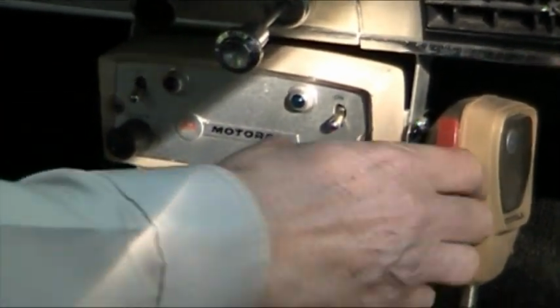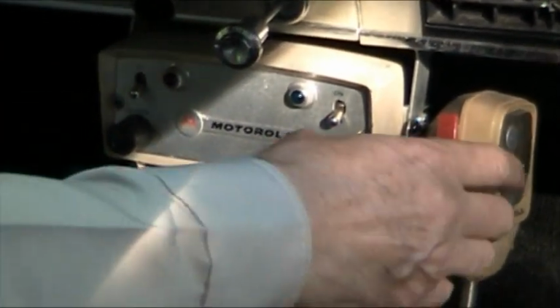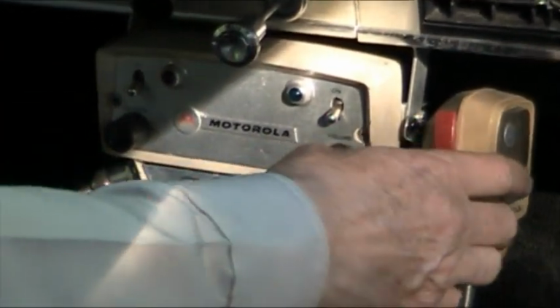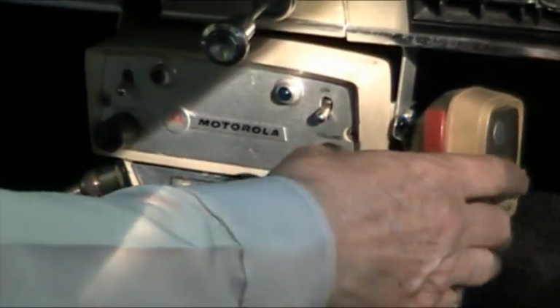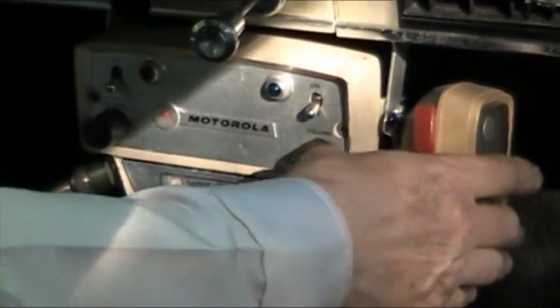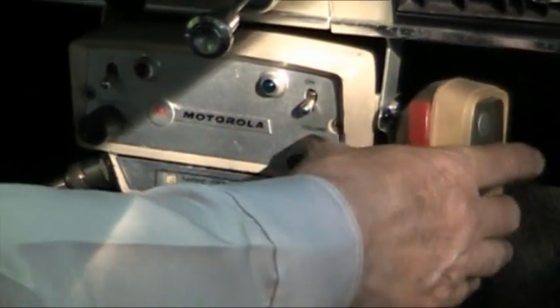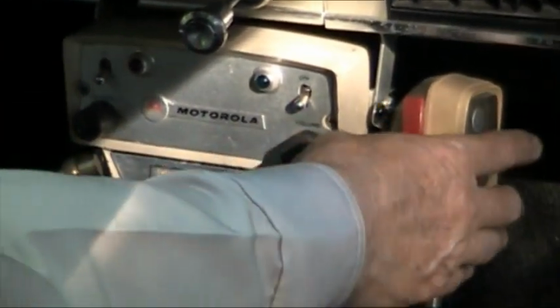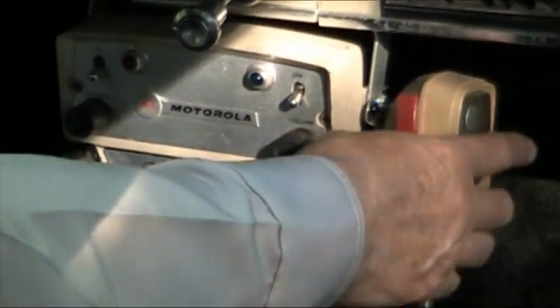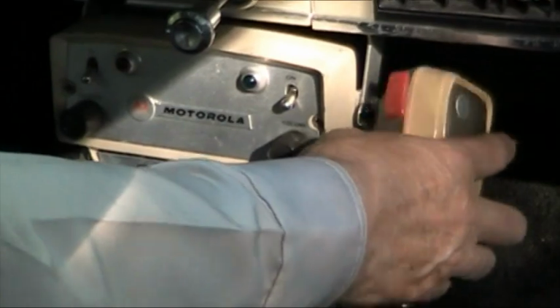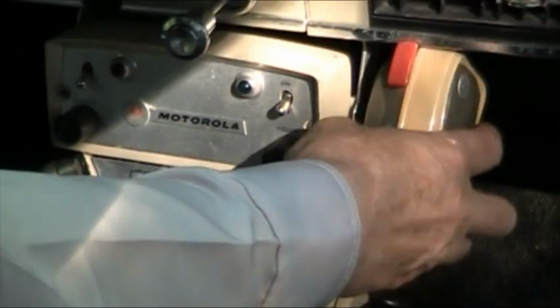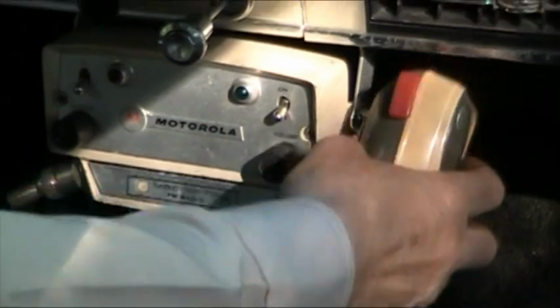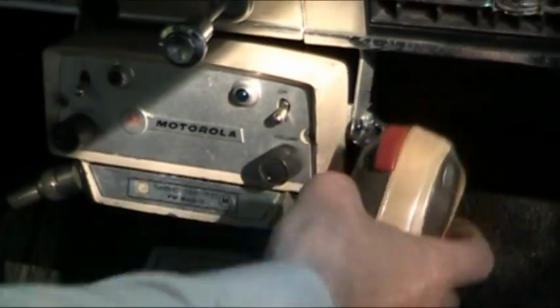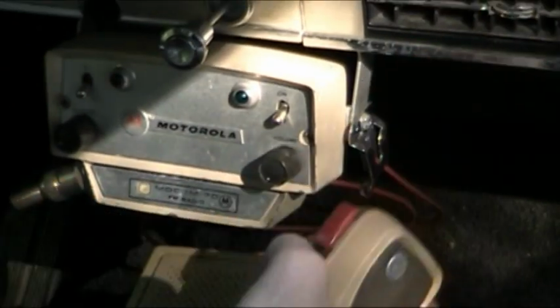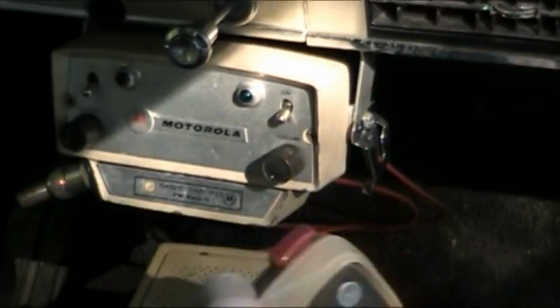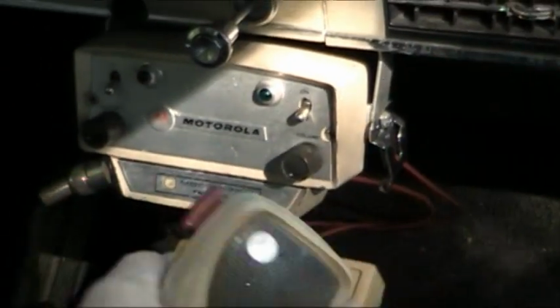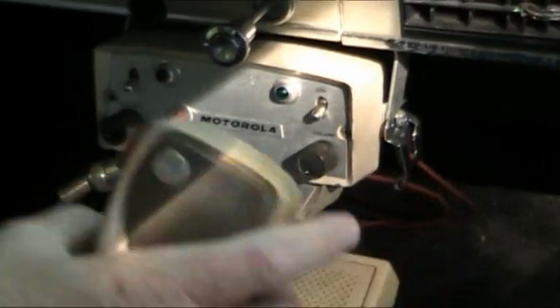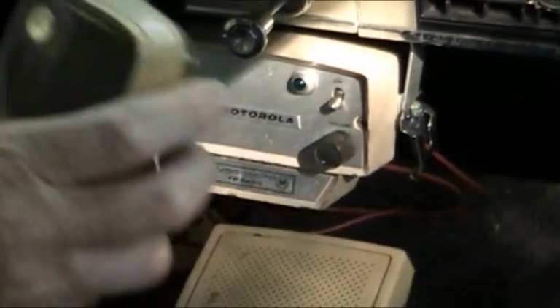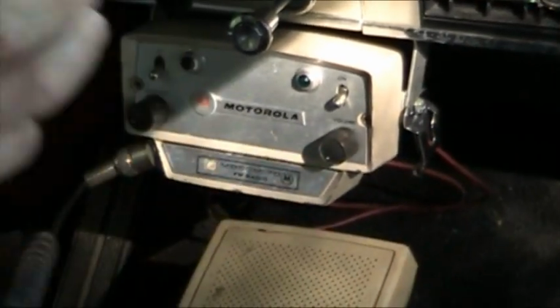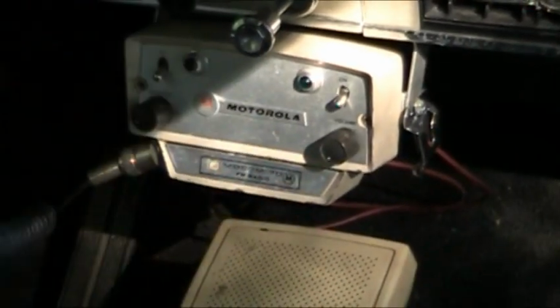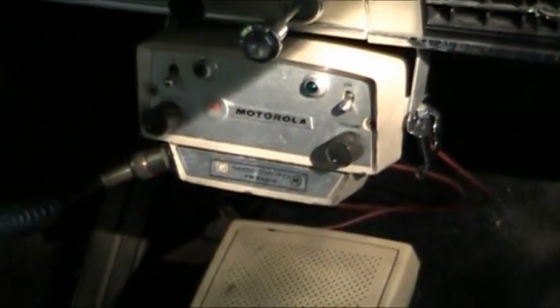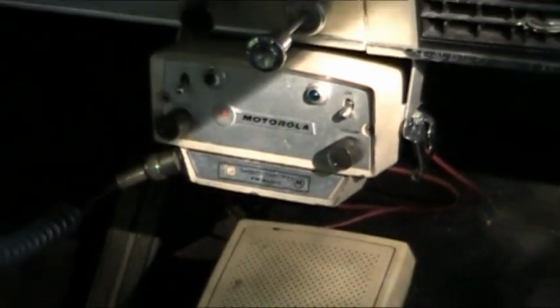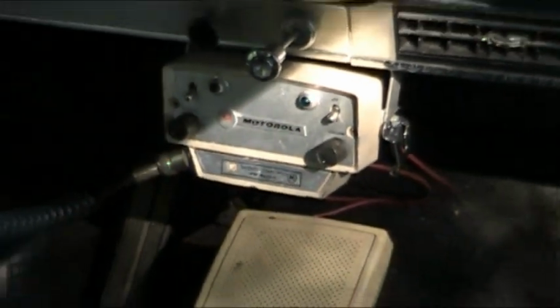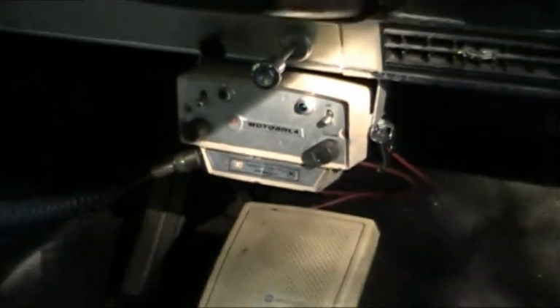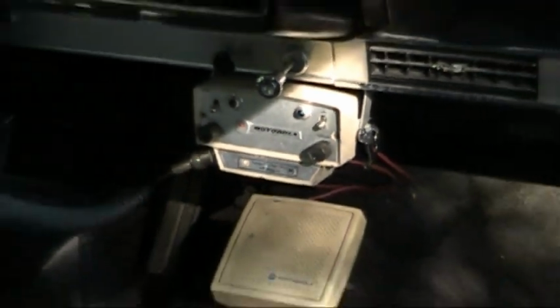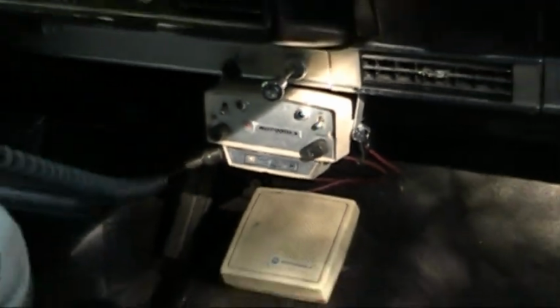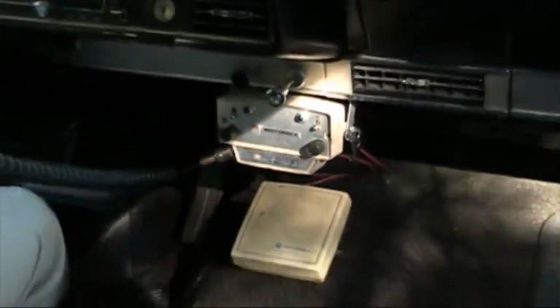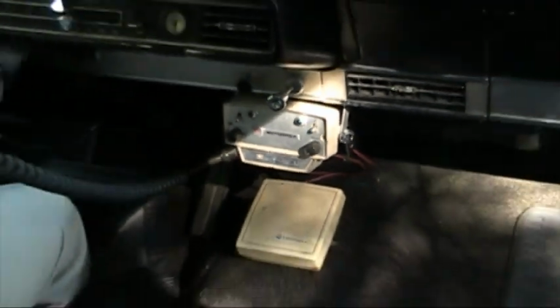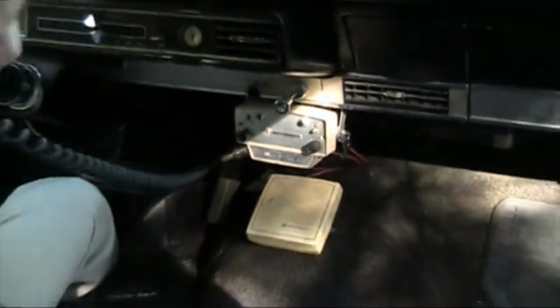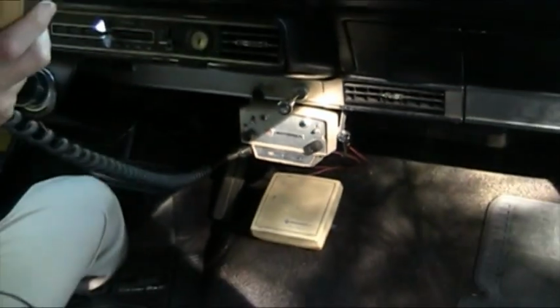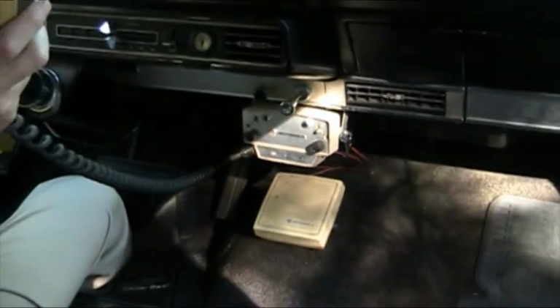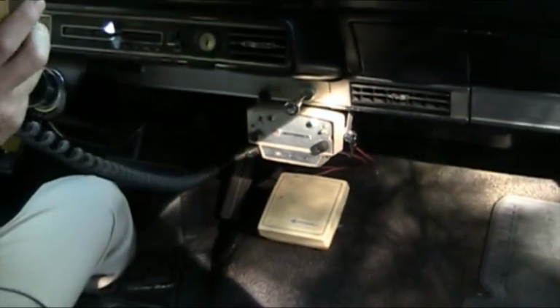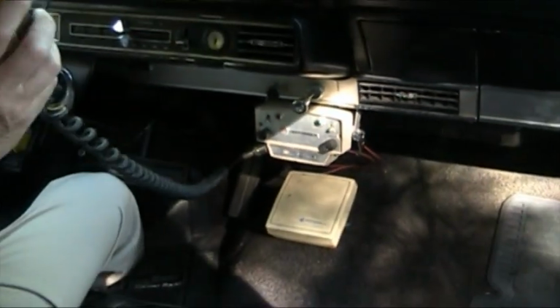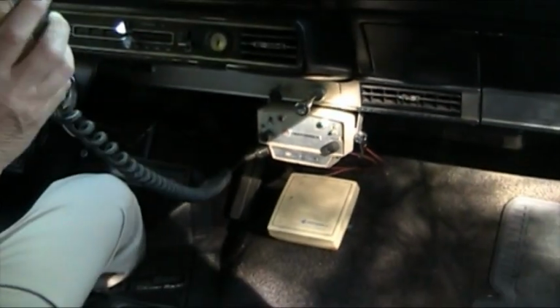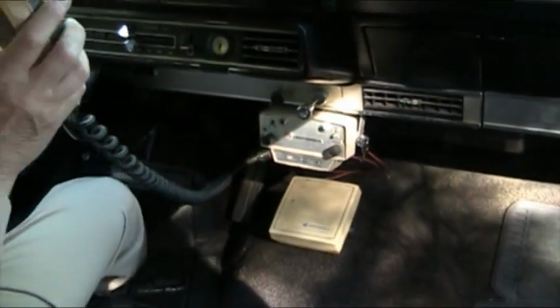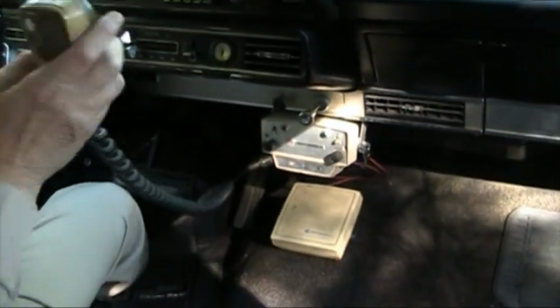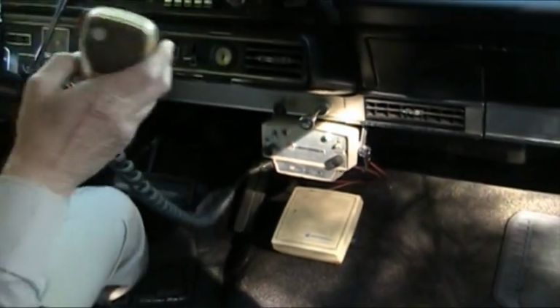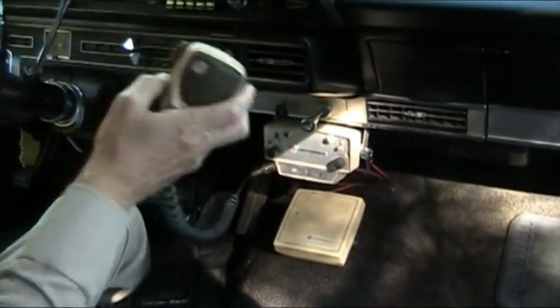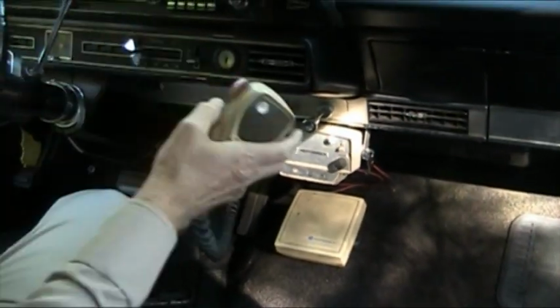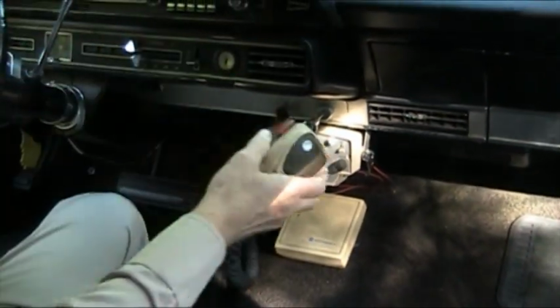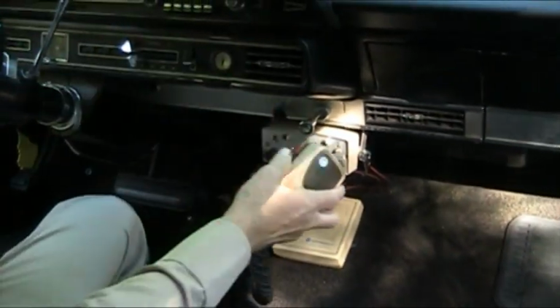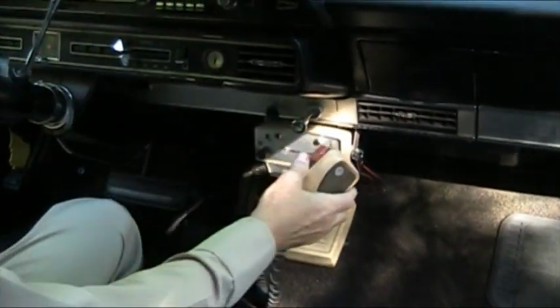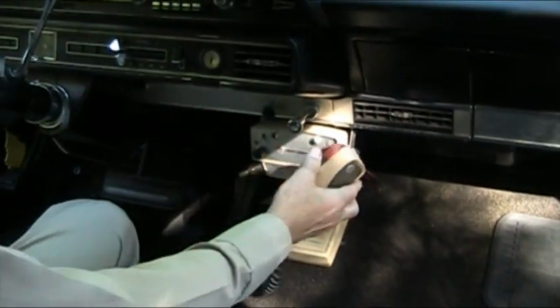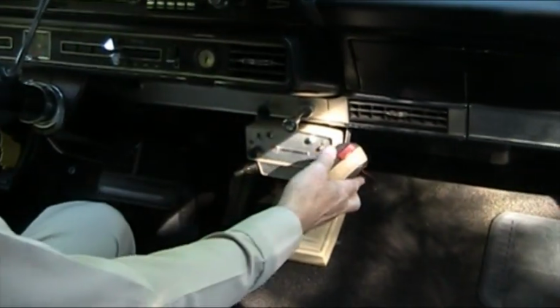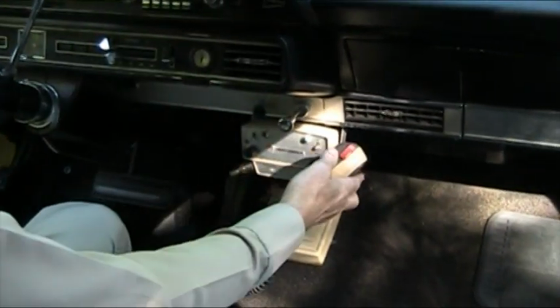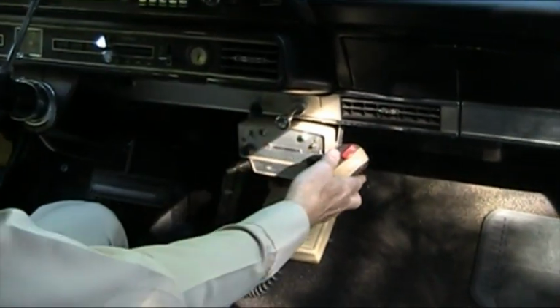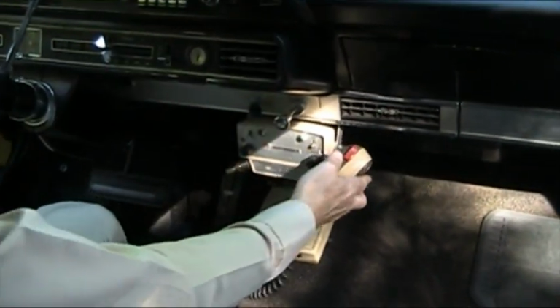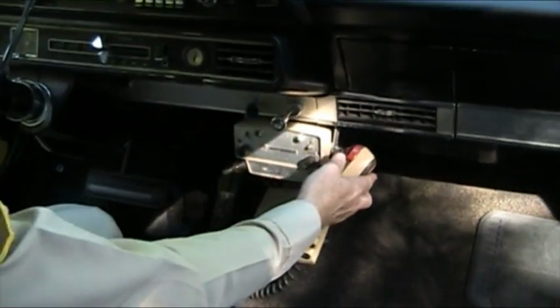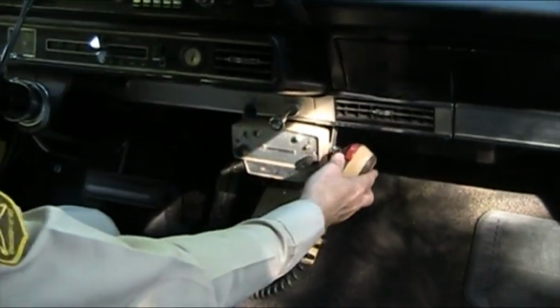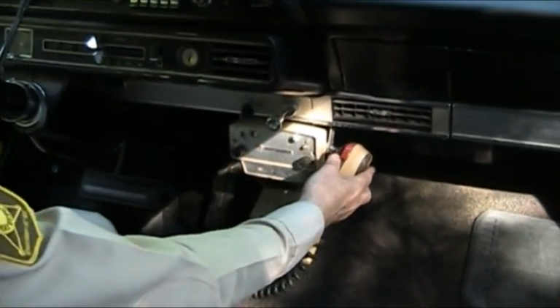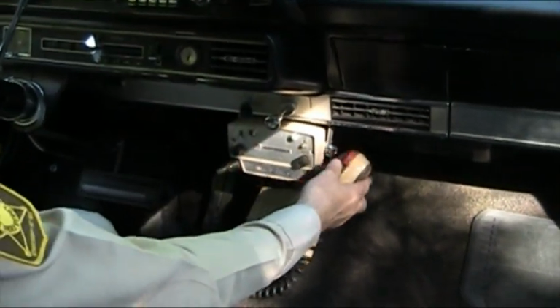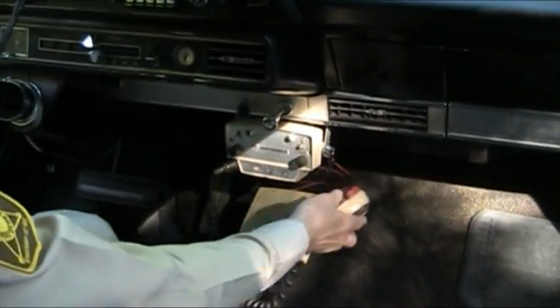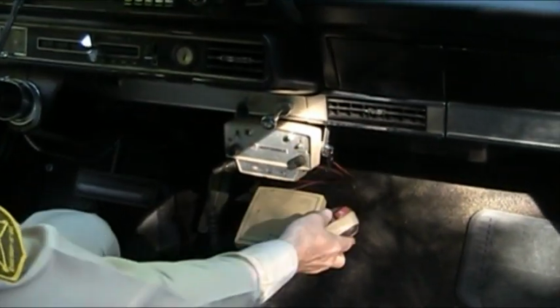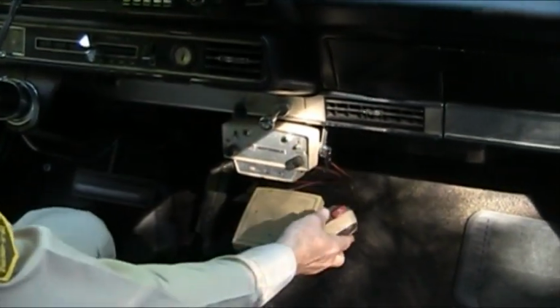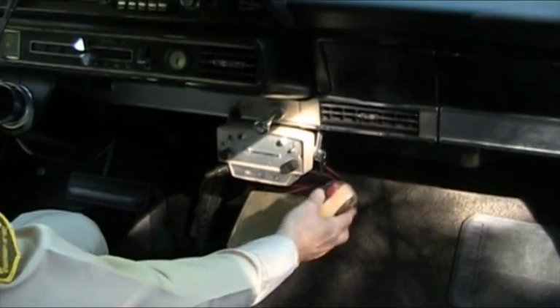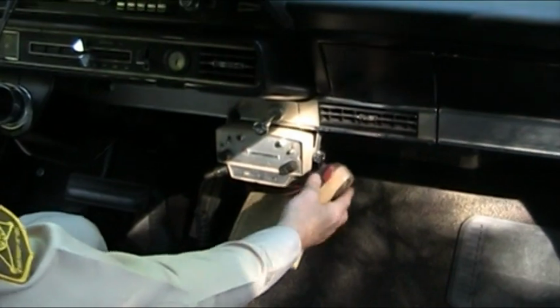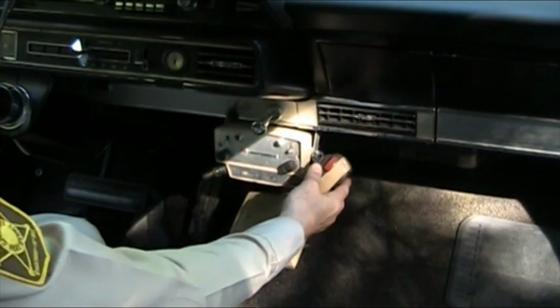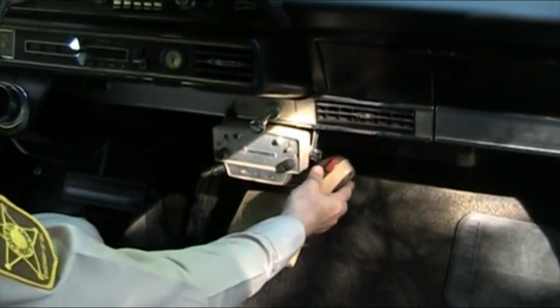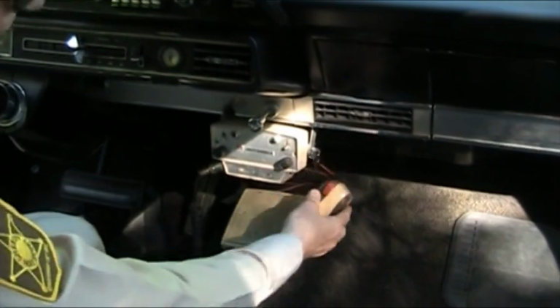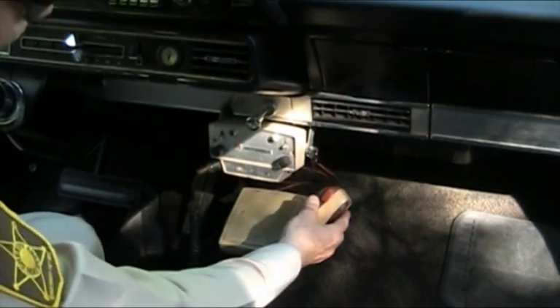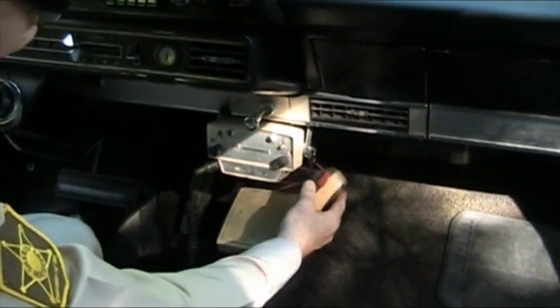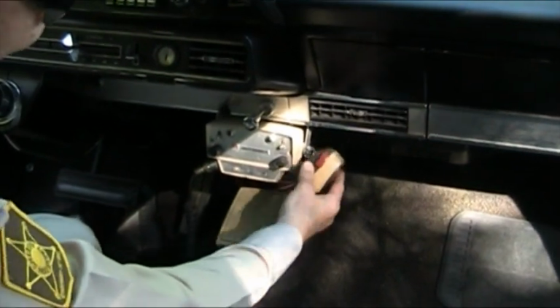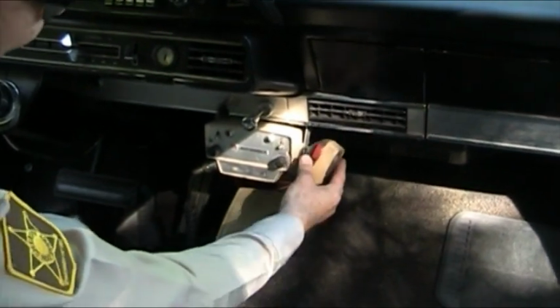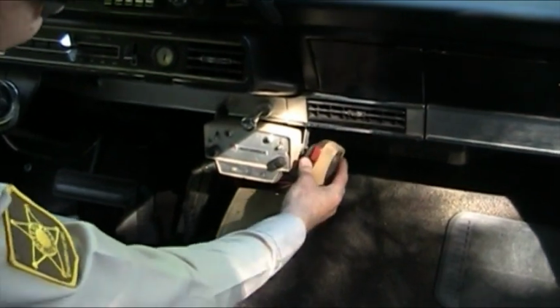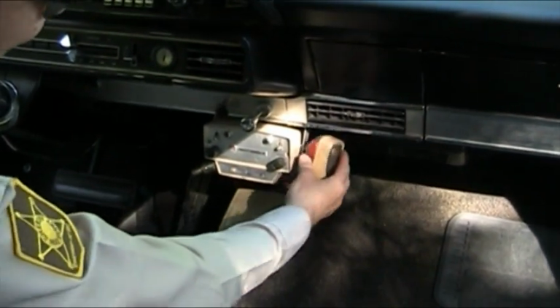This is an actual old Motorola police radio. It's not hooked up right now because it's kind of a dummy one — kind of like the driver of the car.